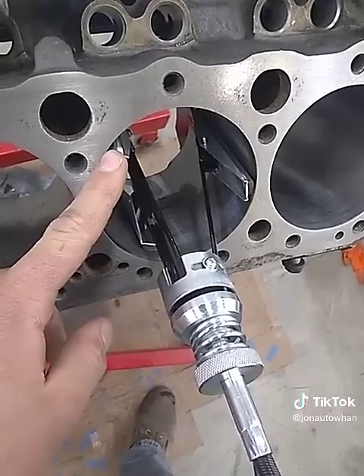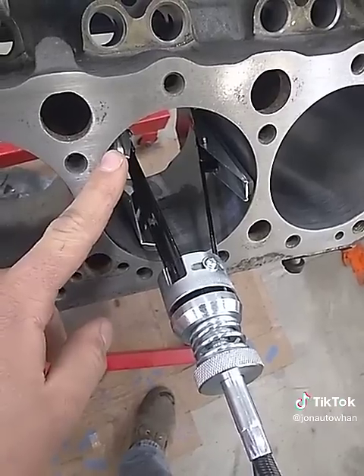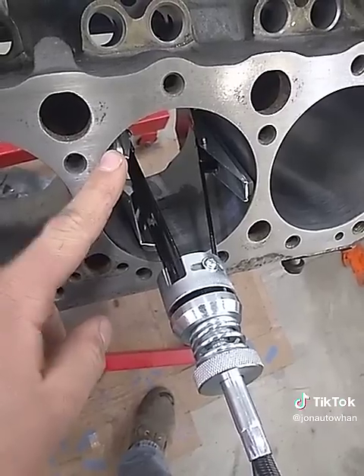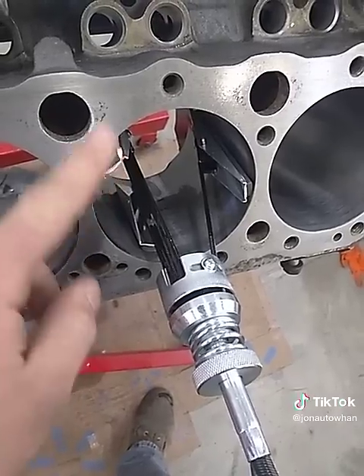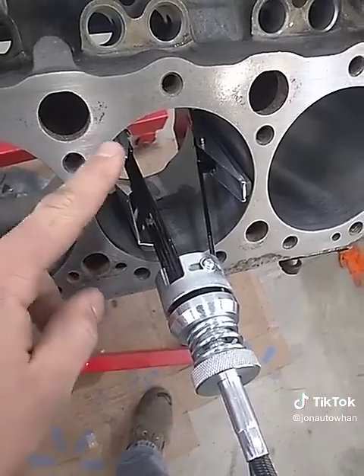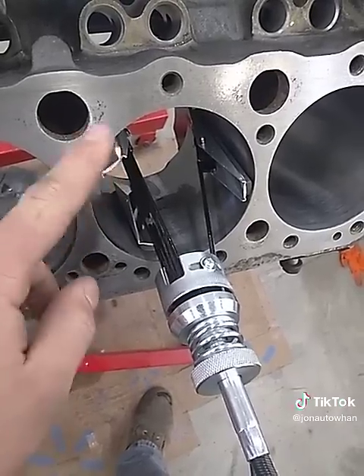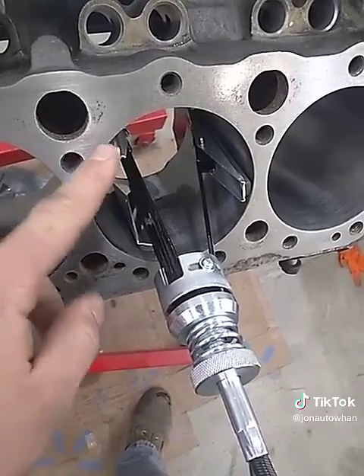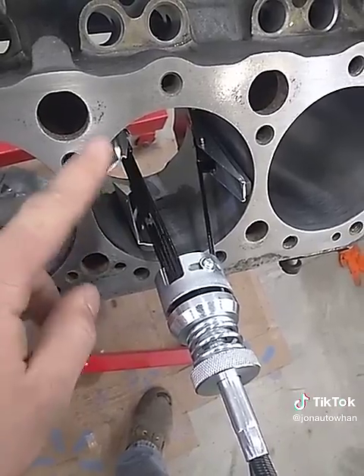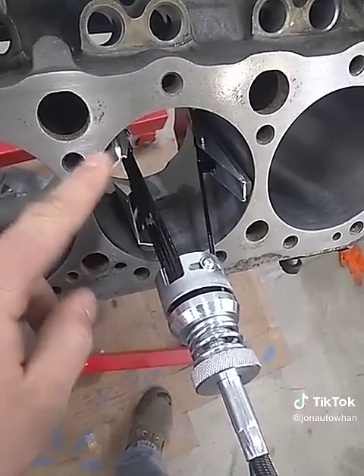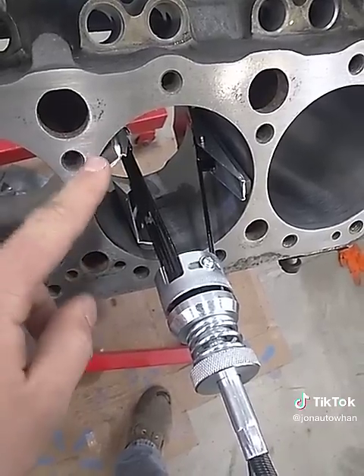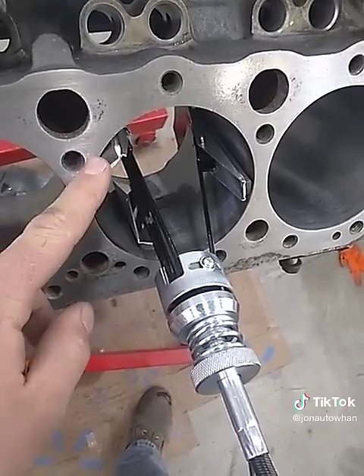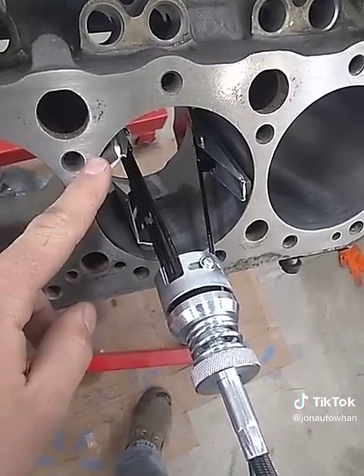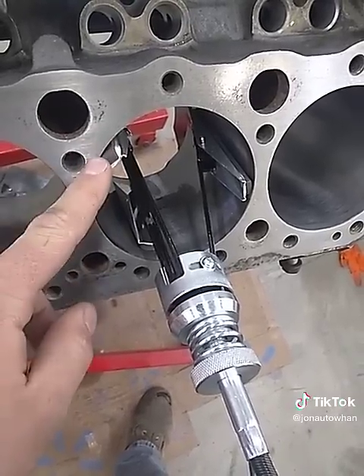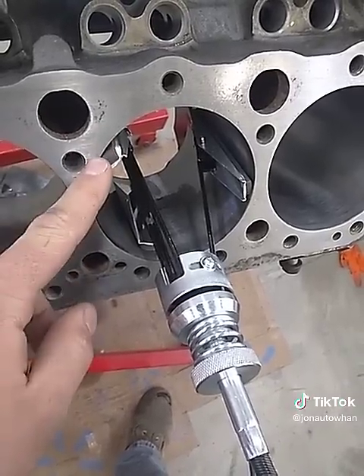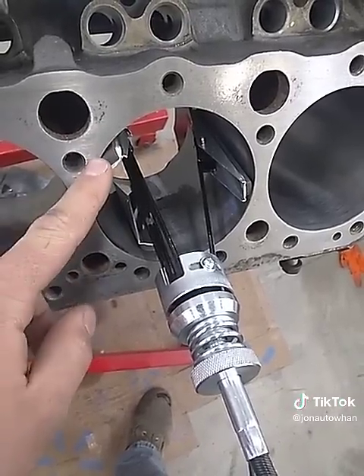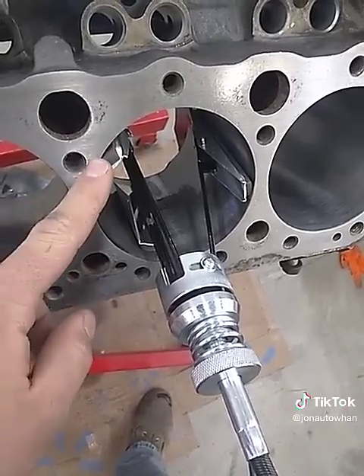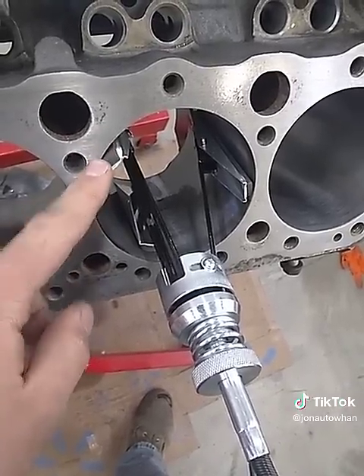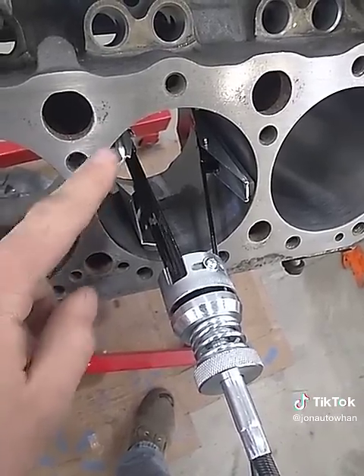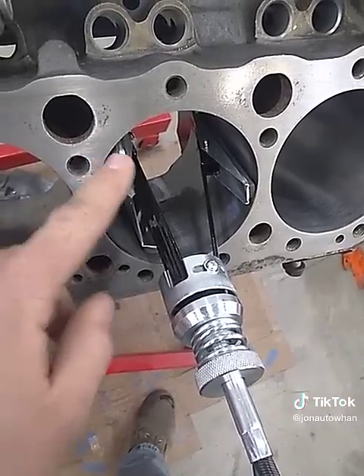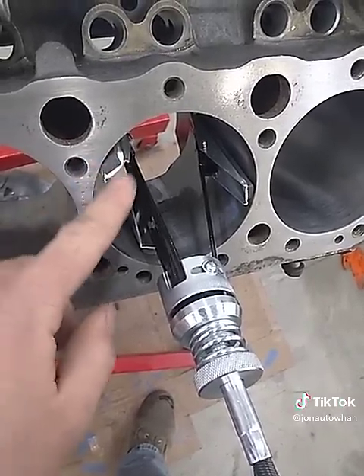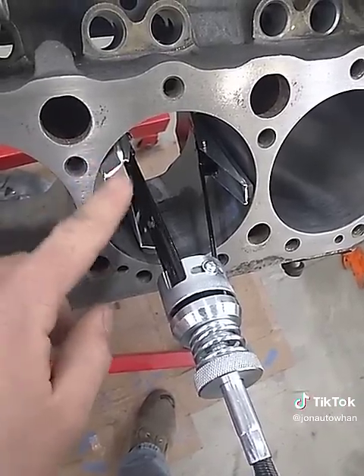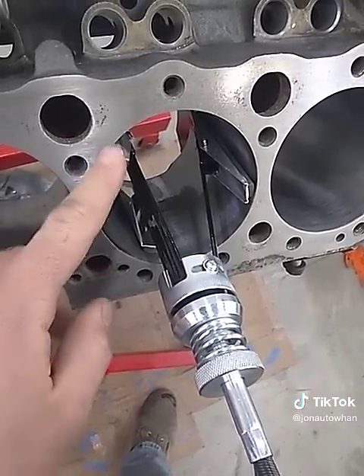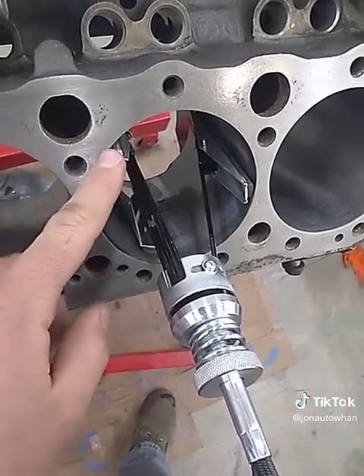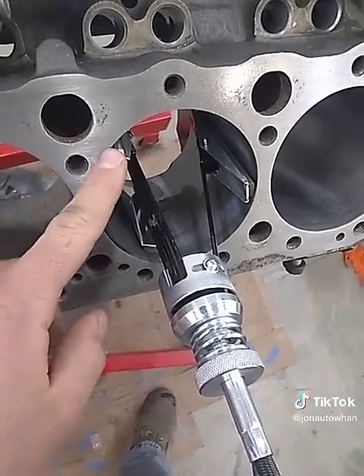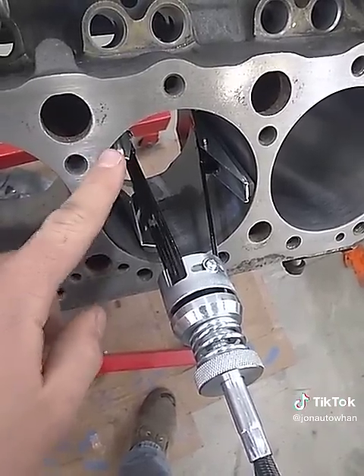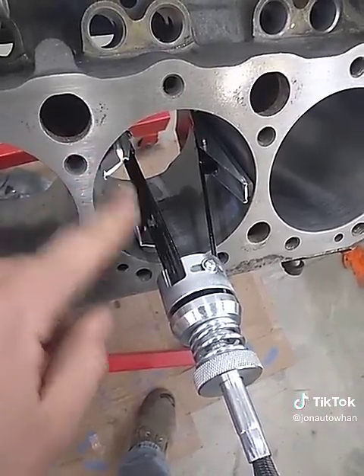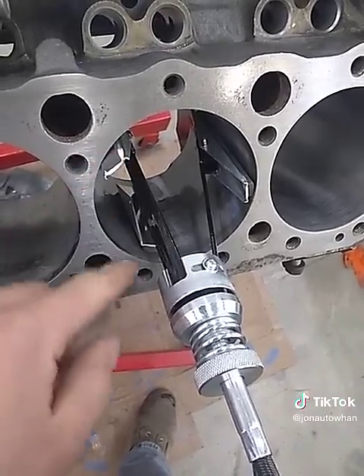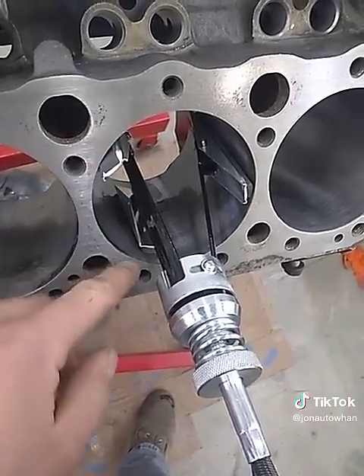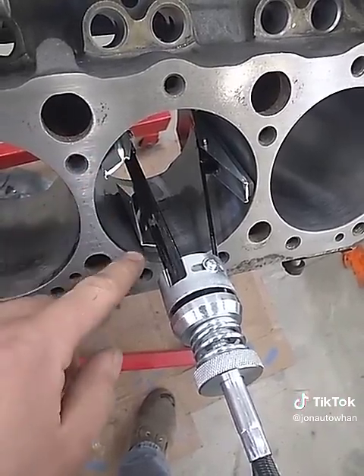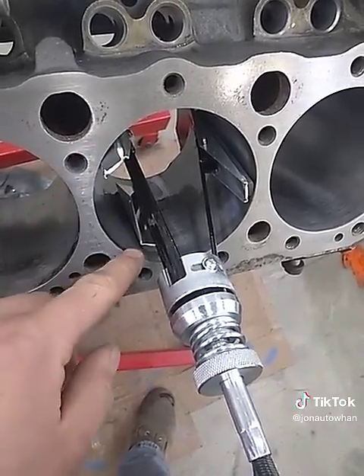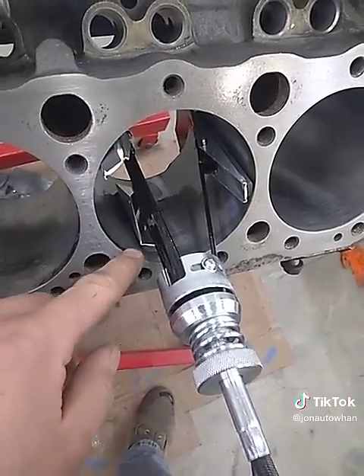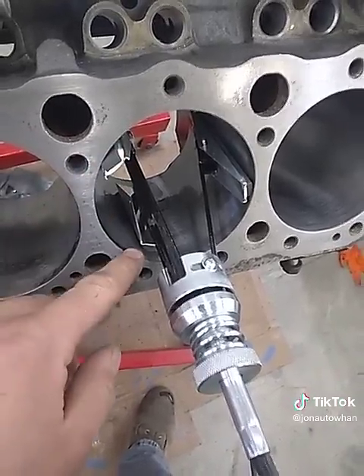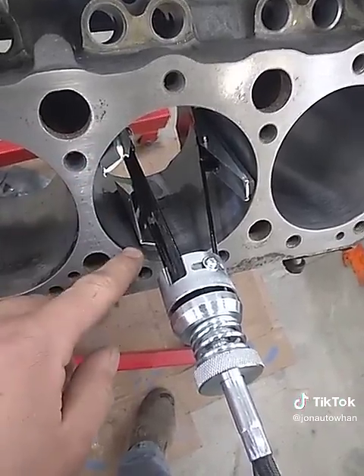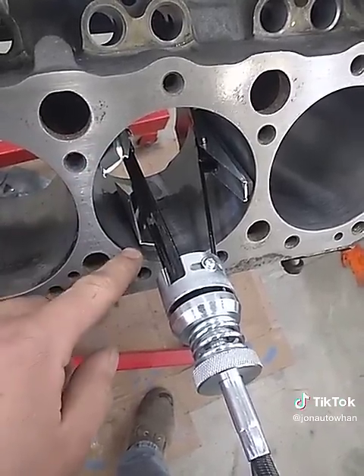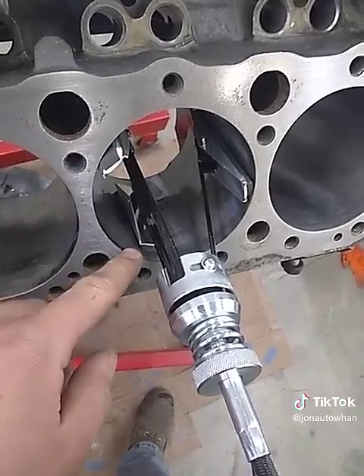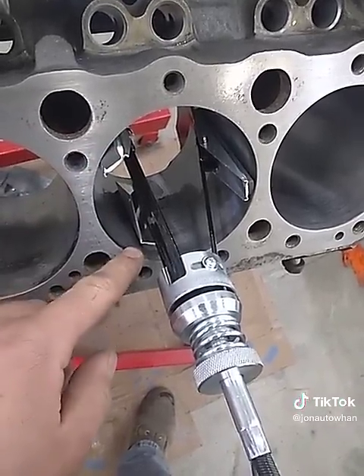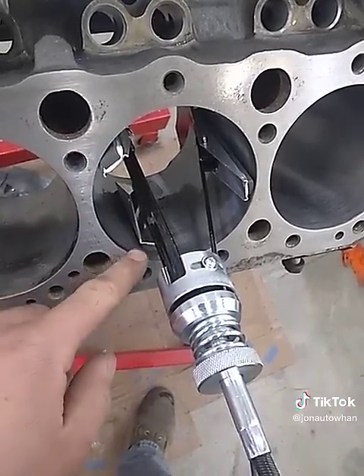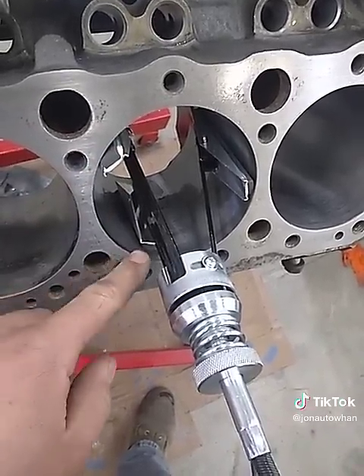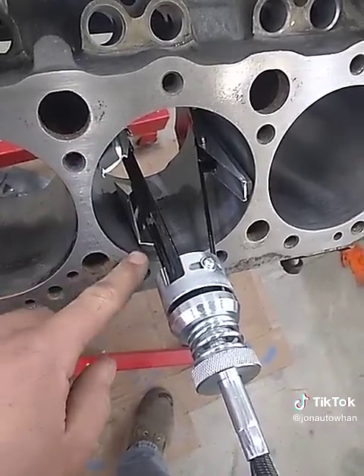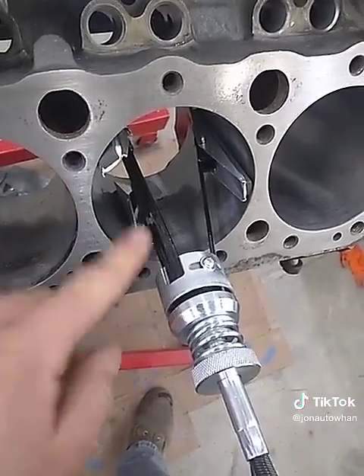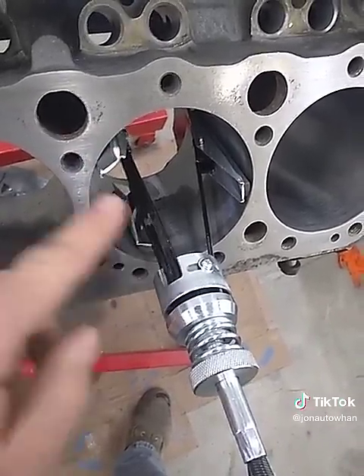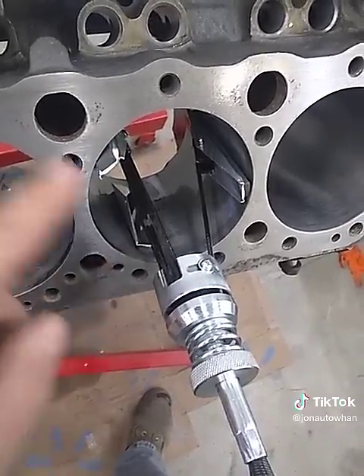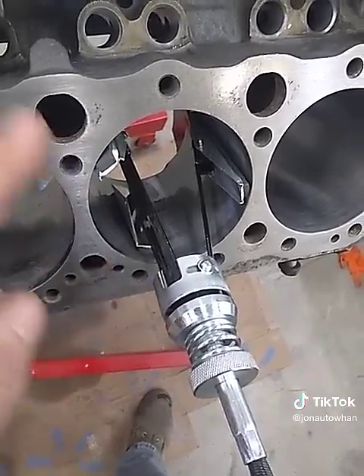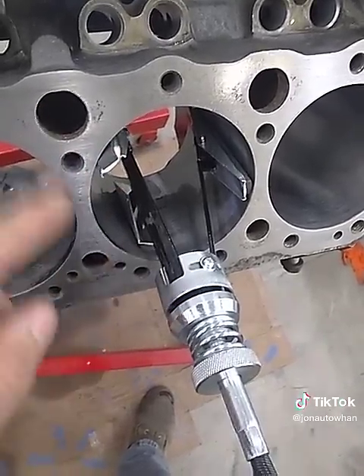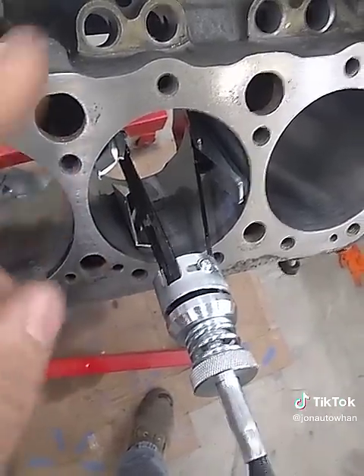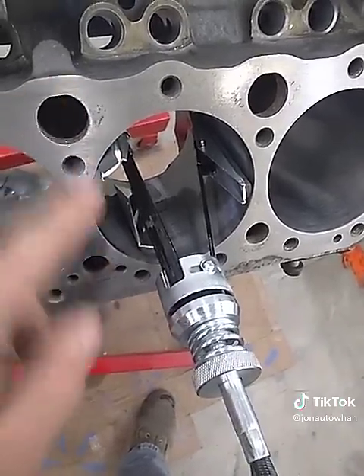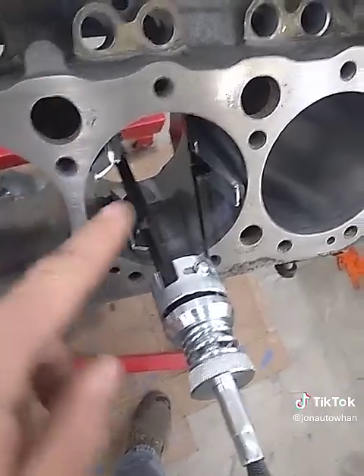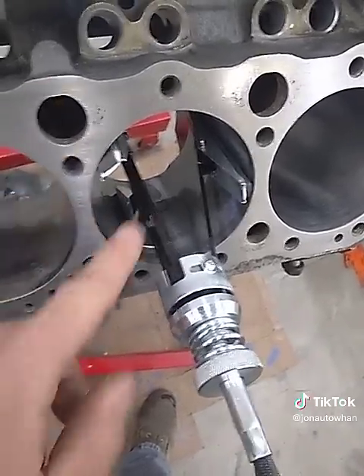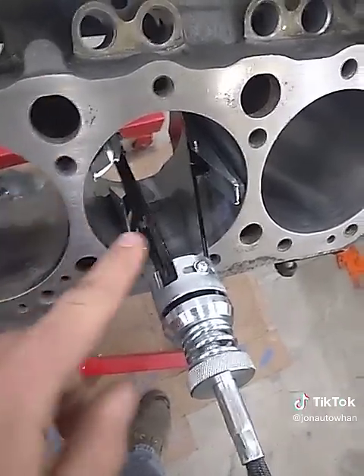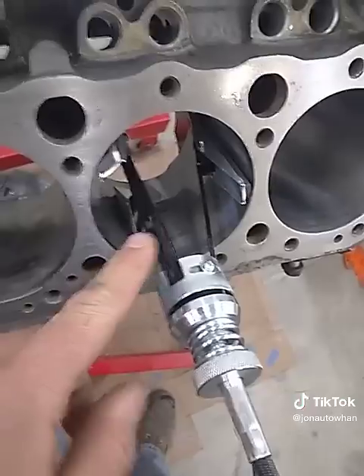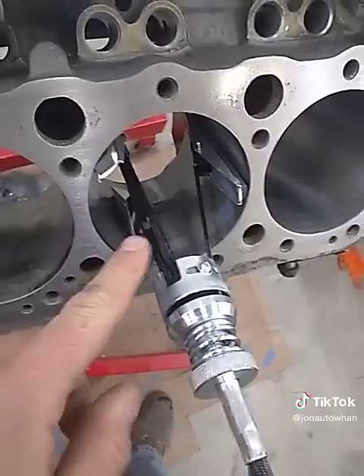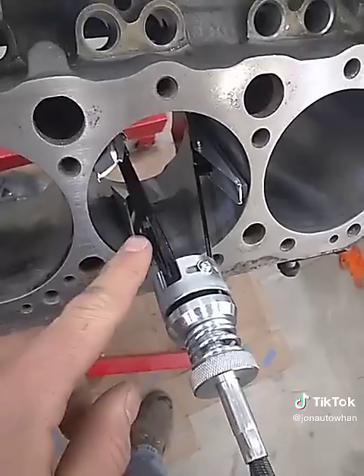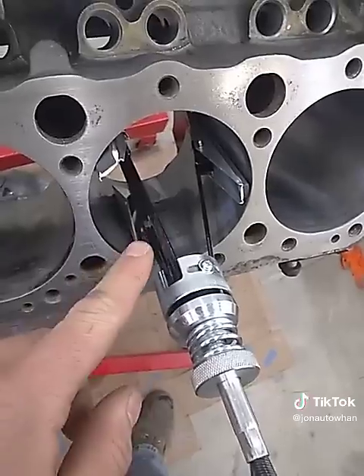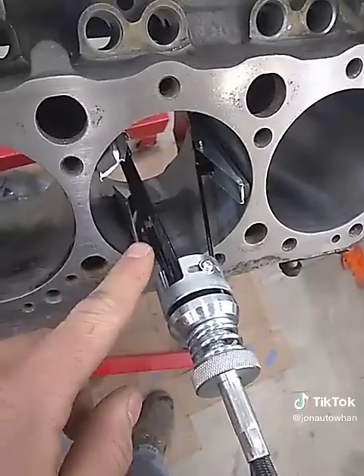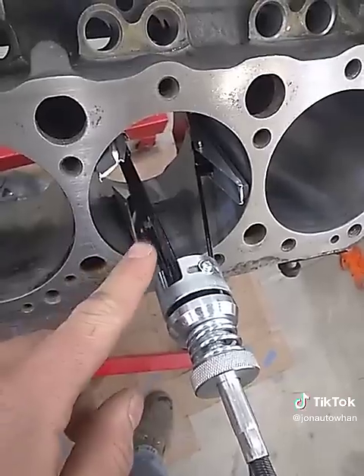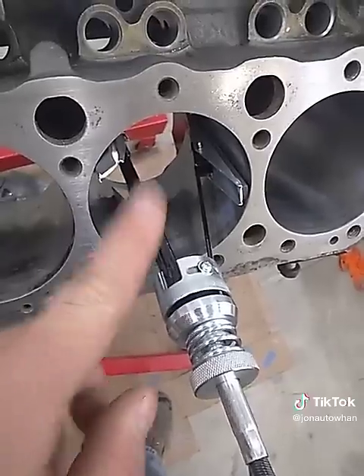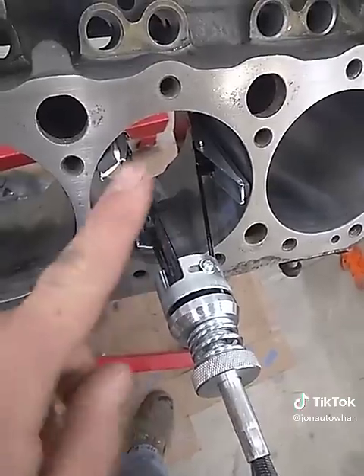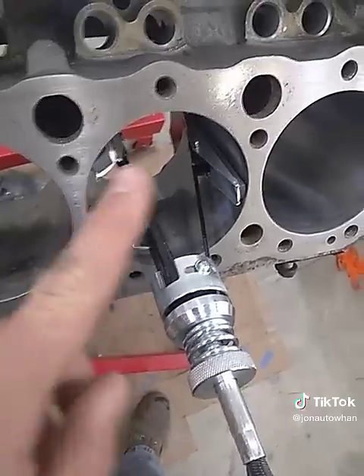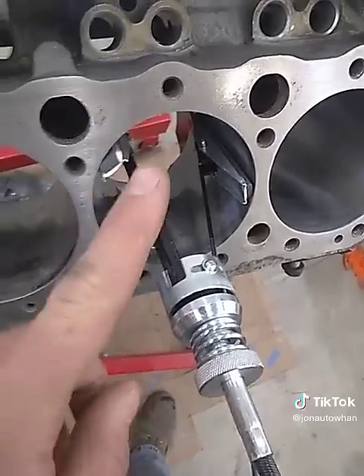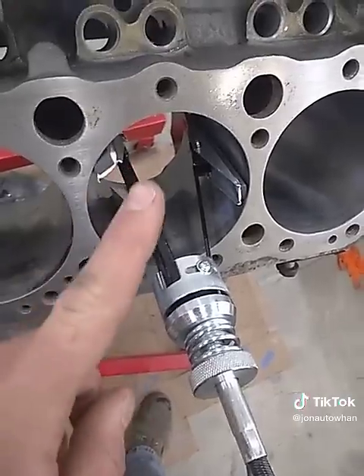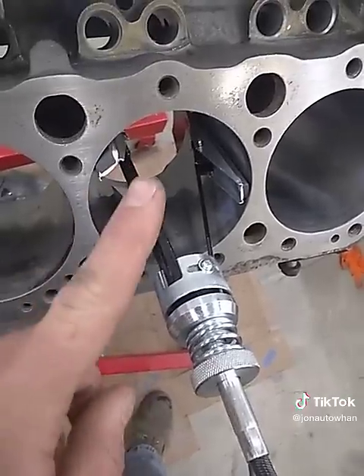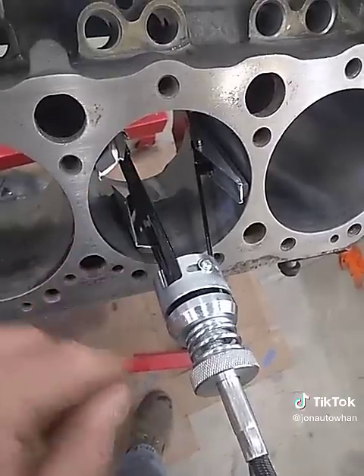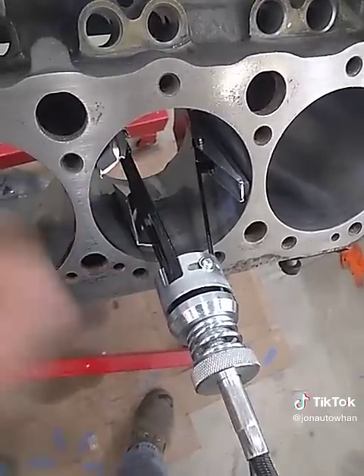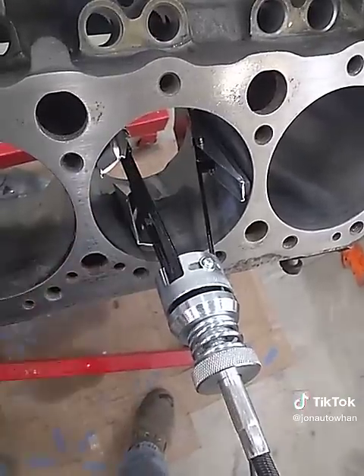You're not using enough penetrating oil, and not using the right kind sometimes. So use a decent brand — that's rule number one.